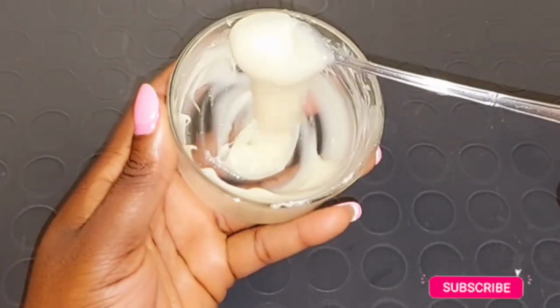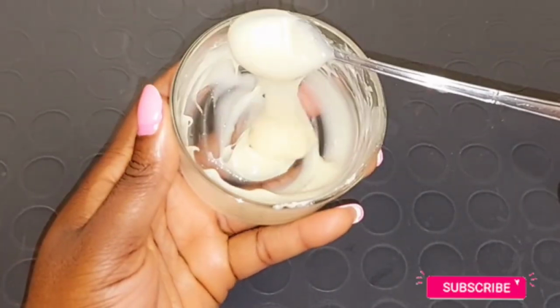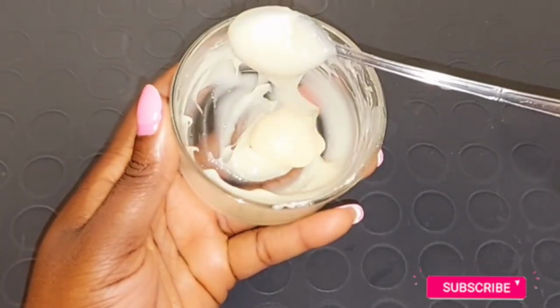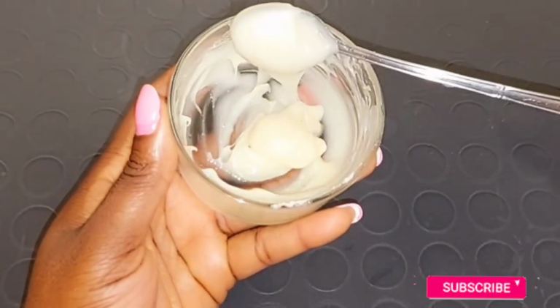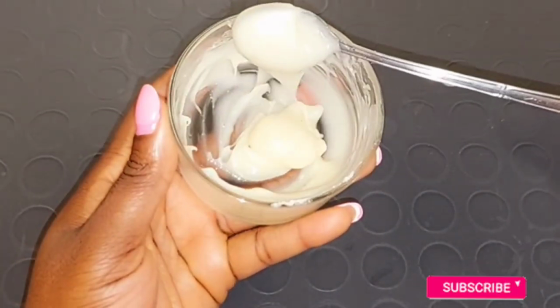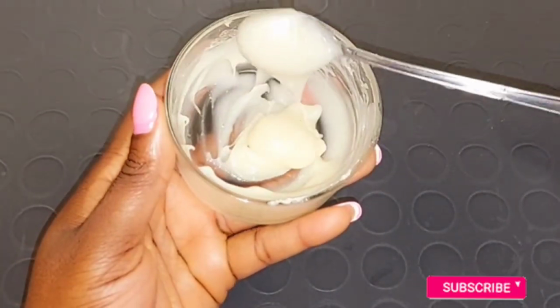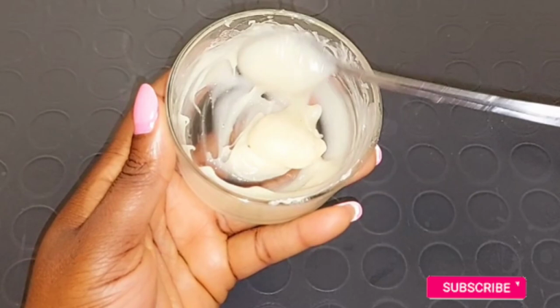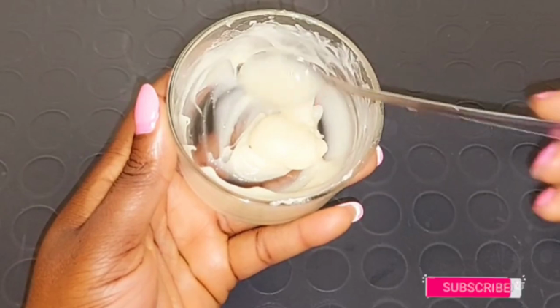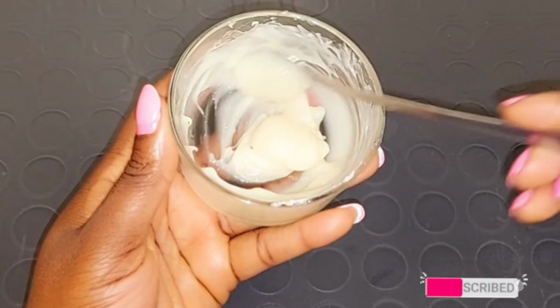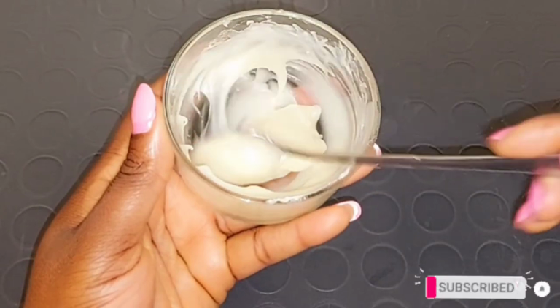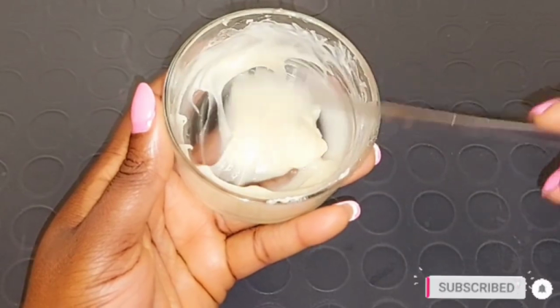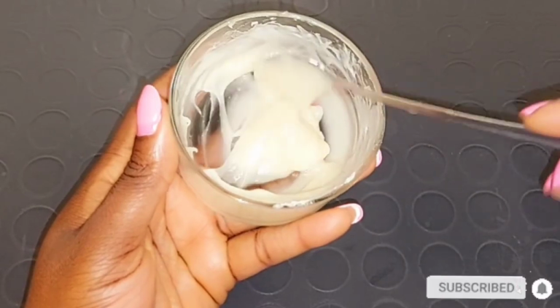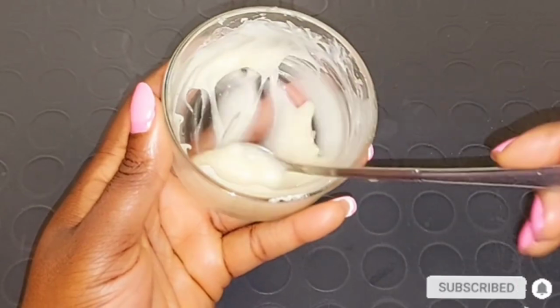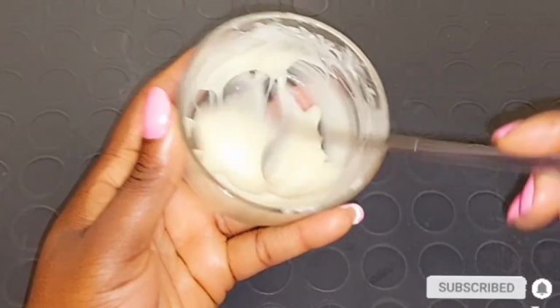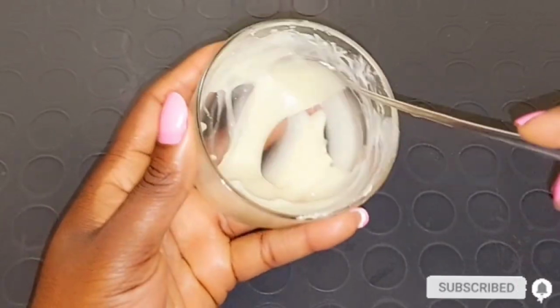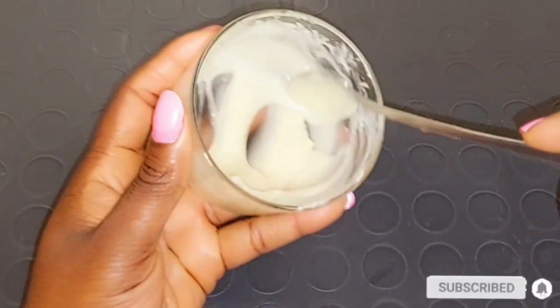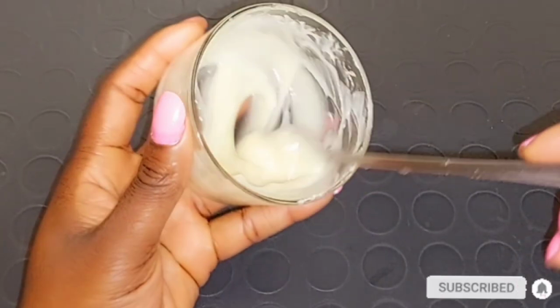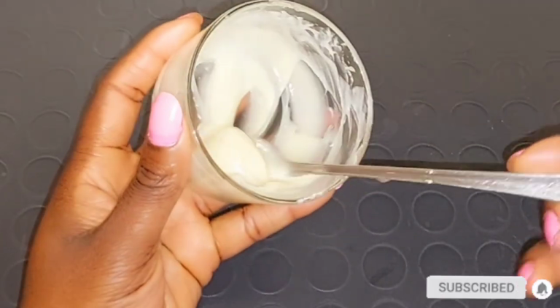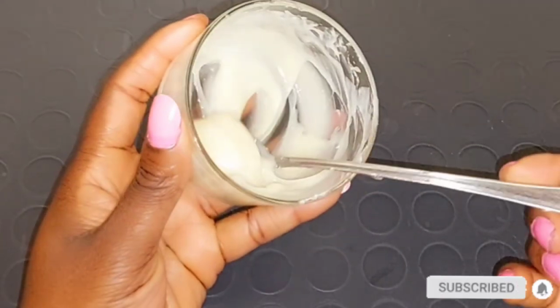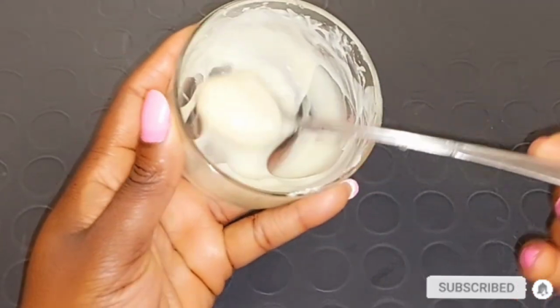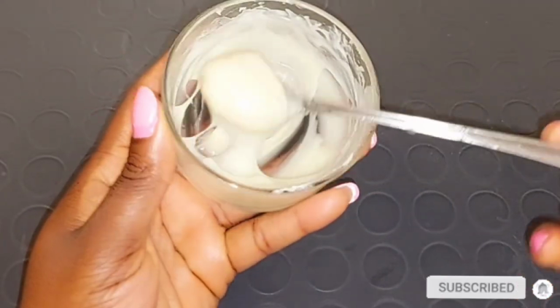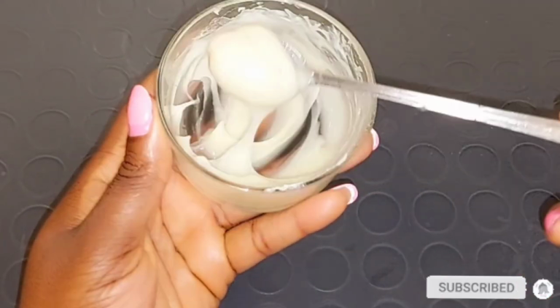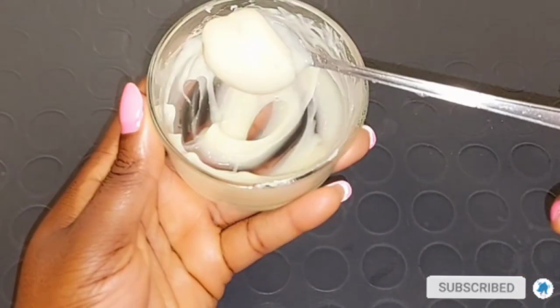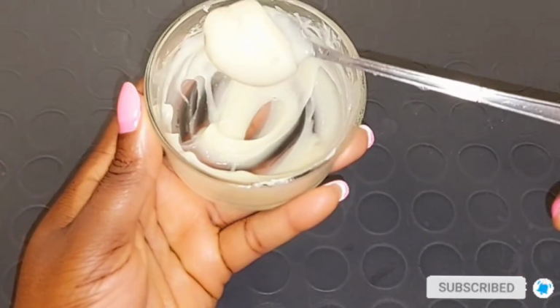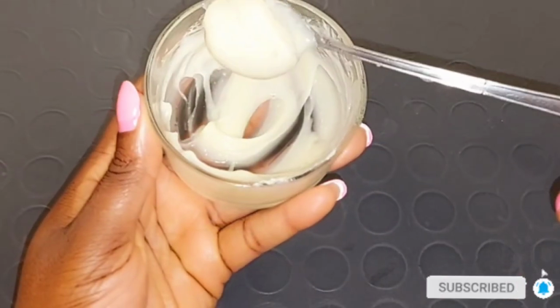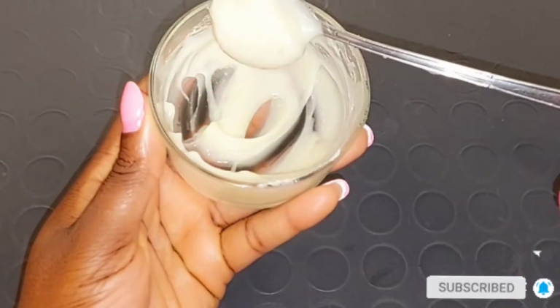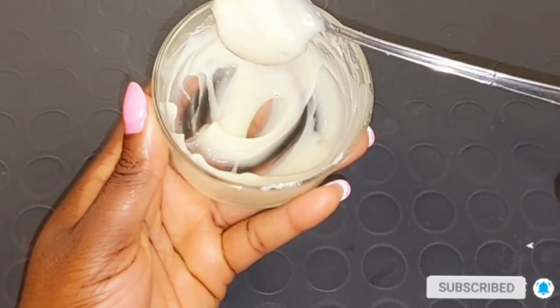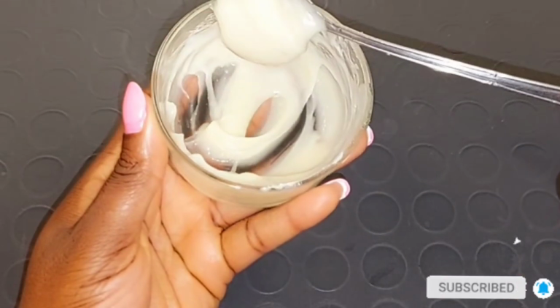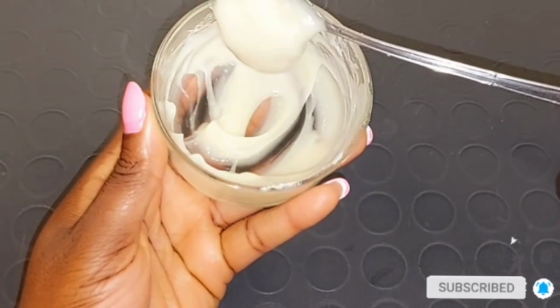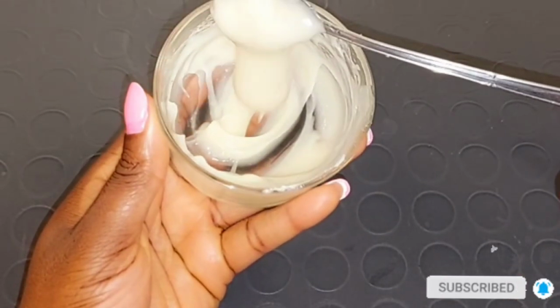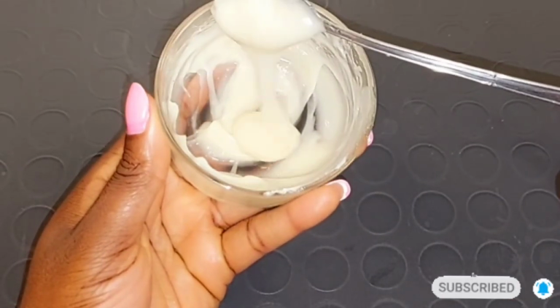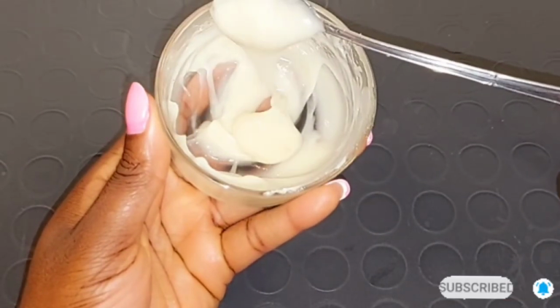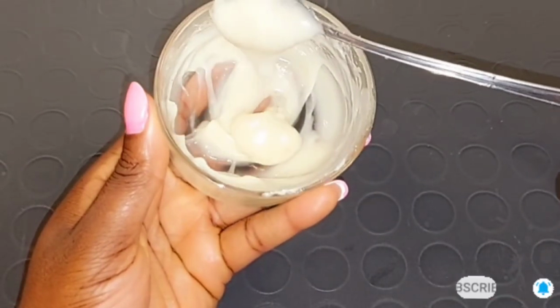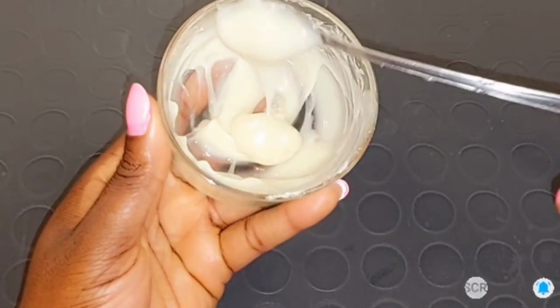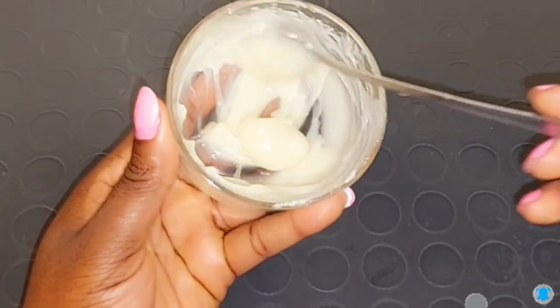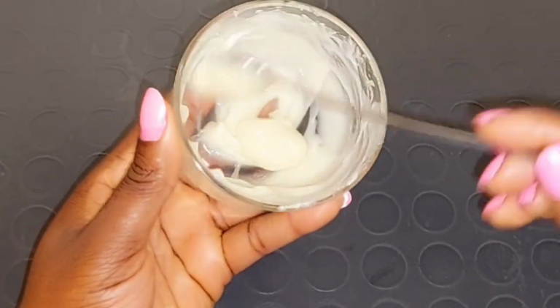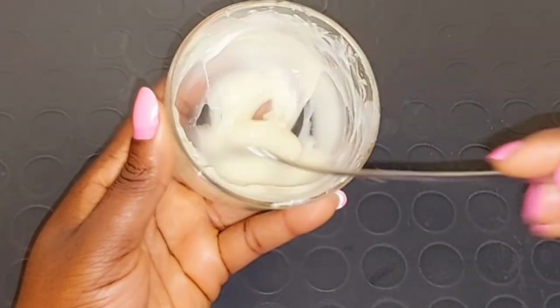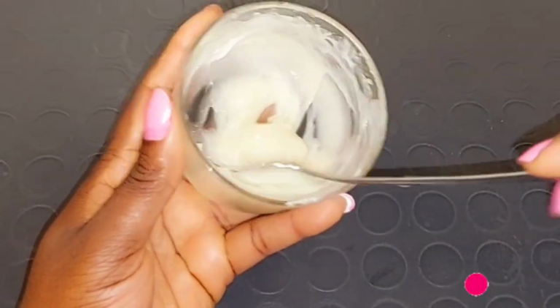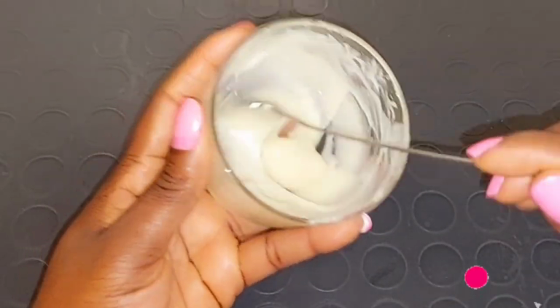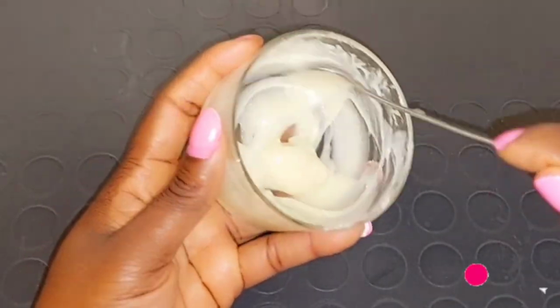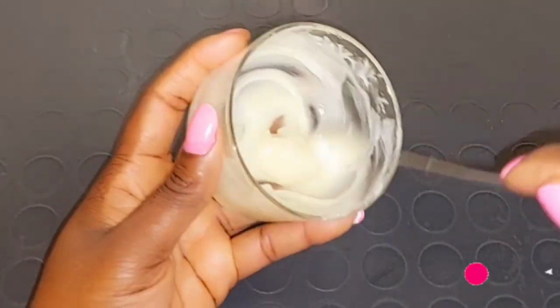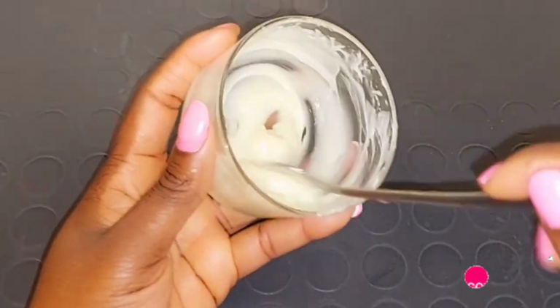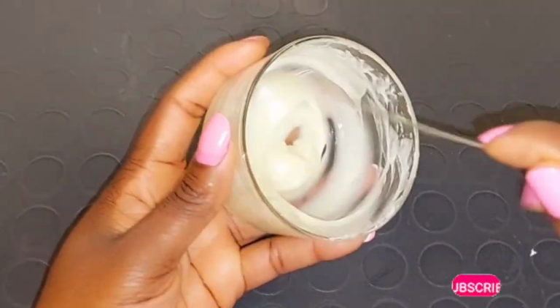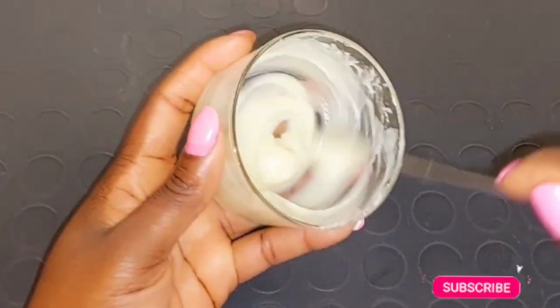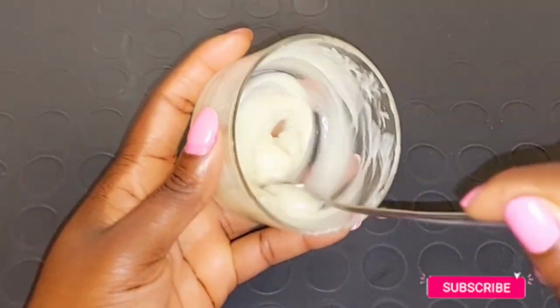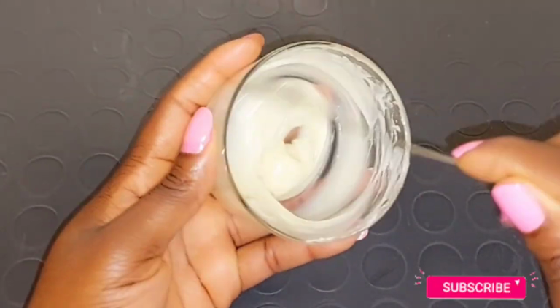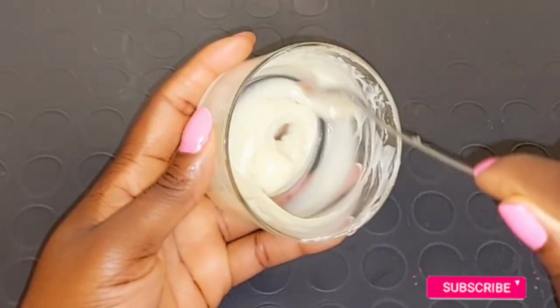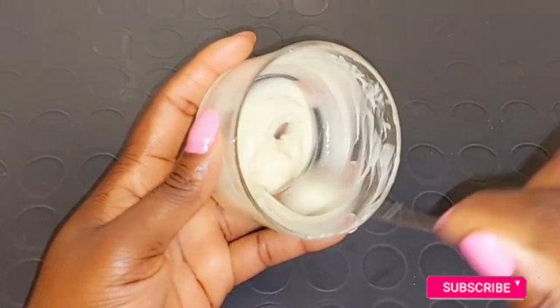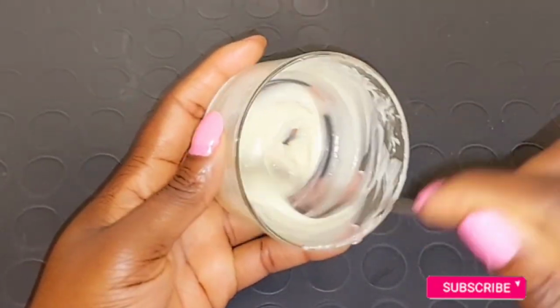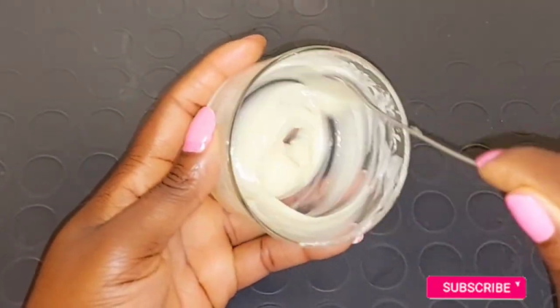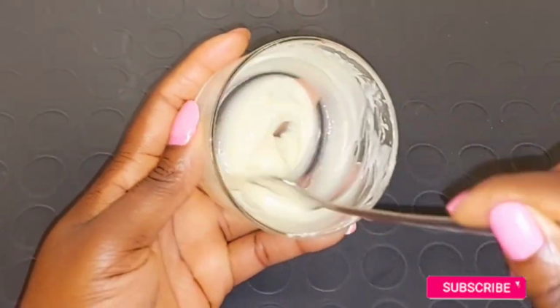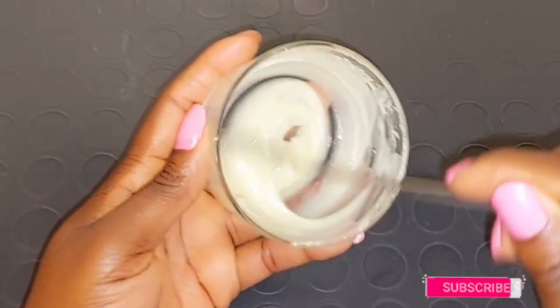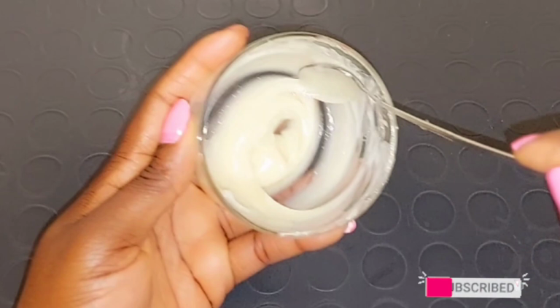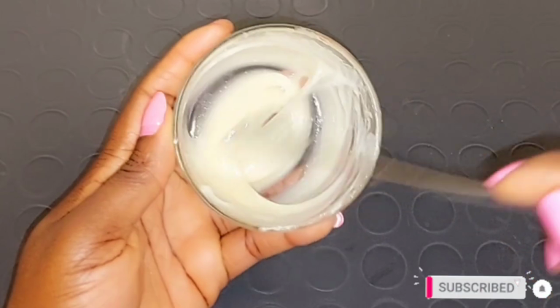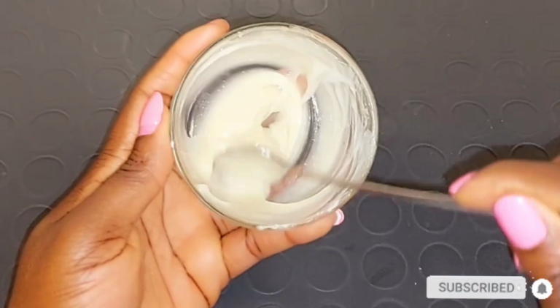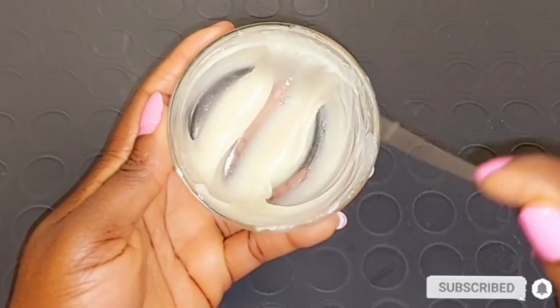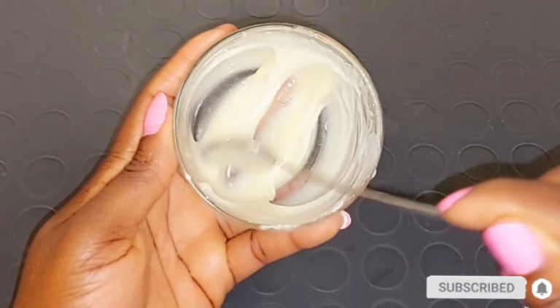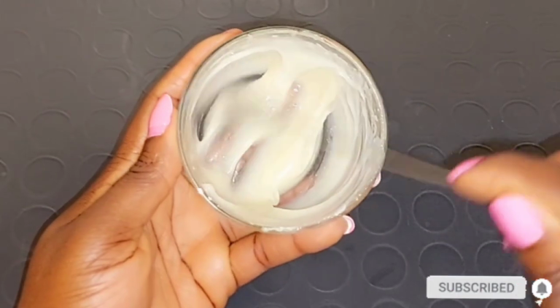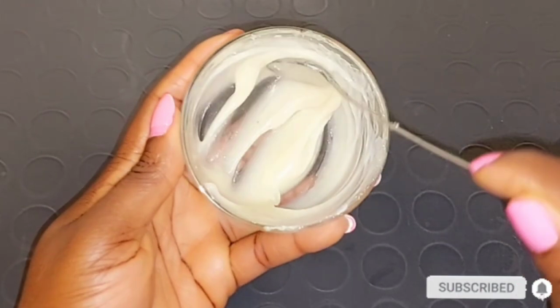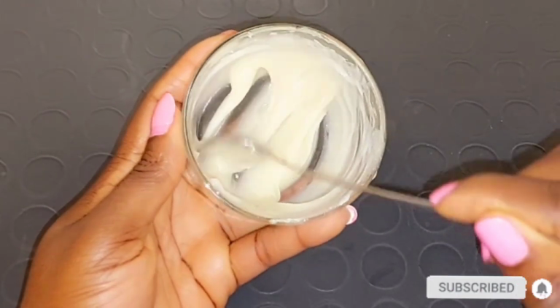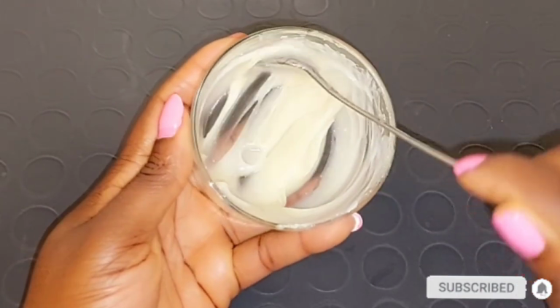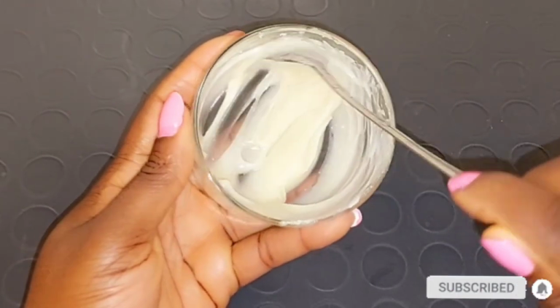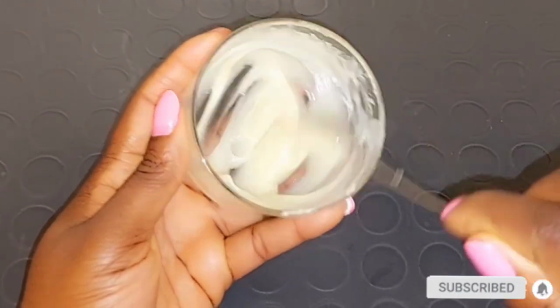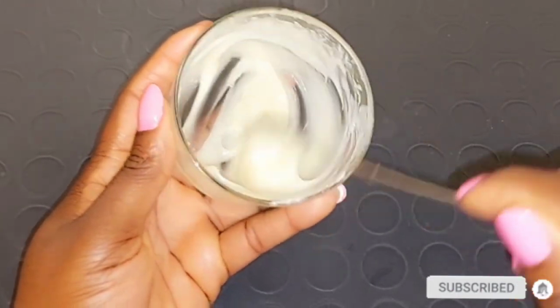You can see how it turns out to be very creamy — this is how your mixture is going to look: very creamy, not oily.